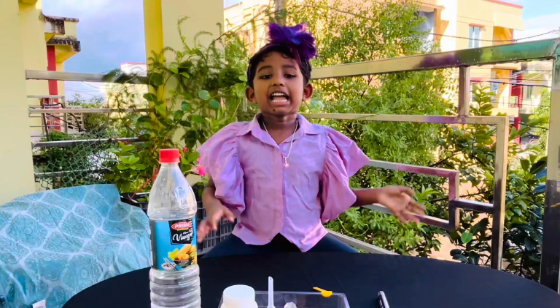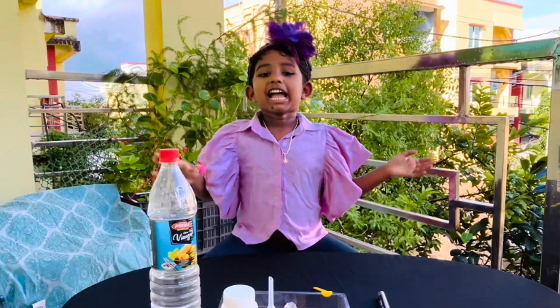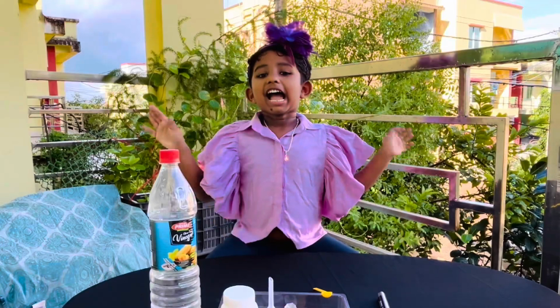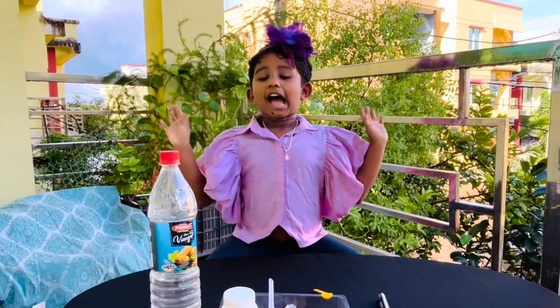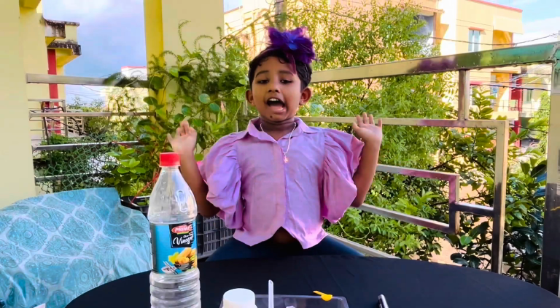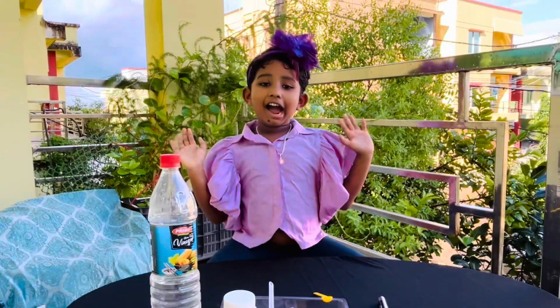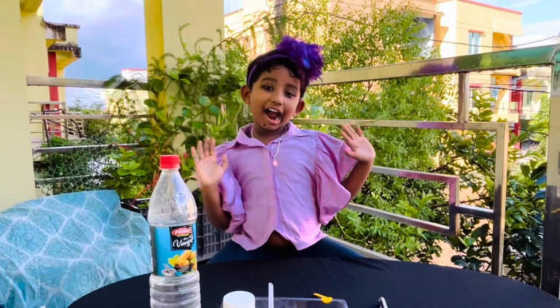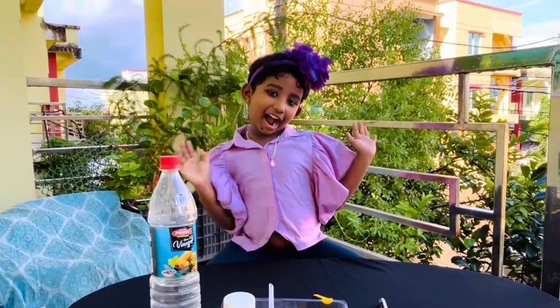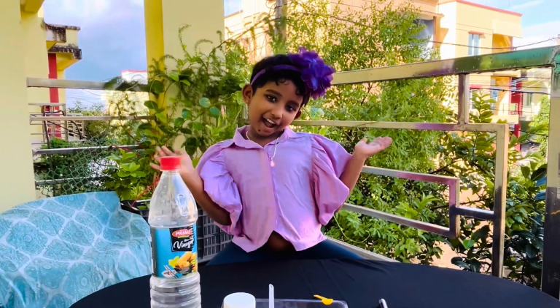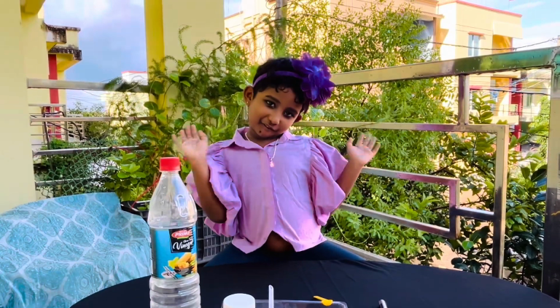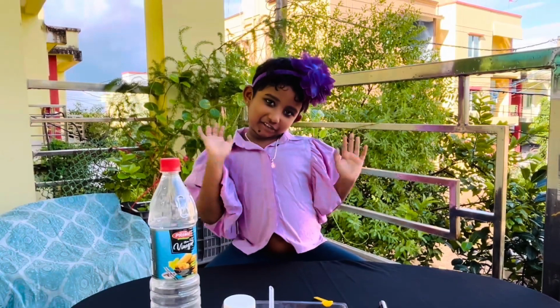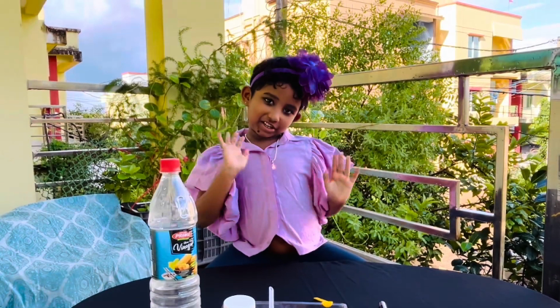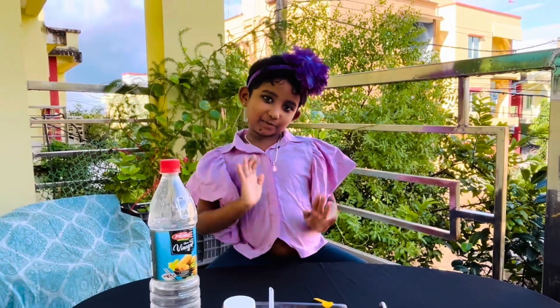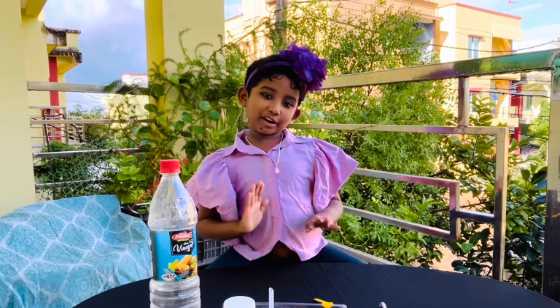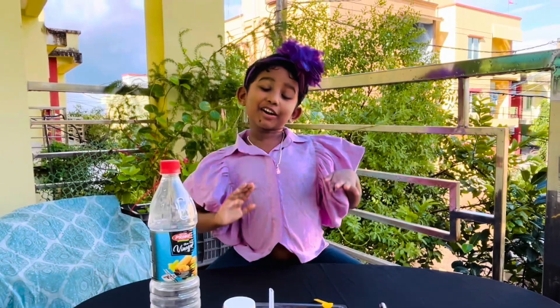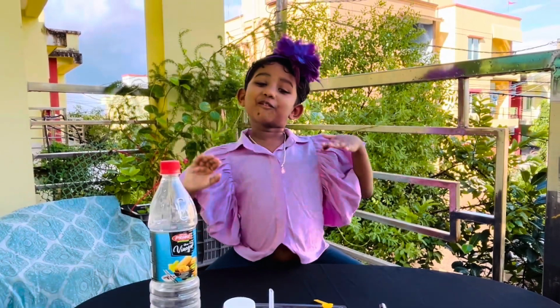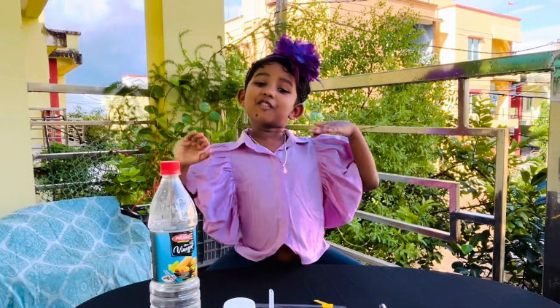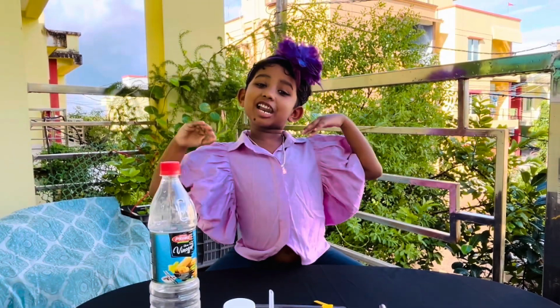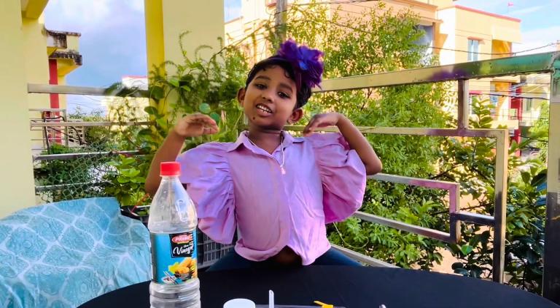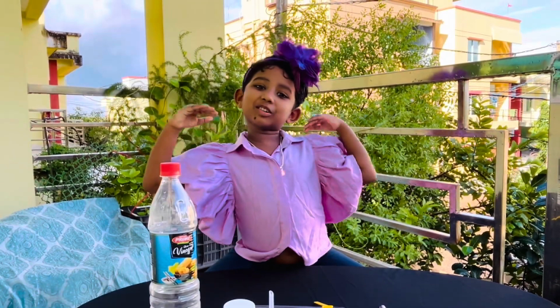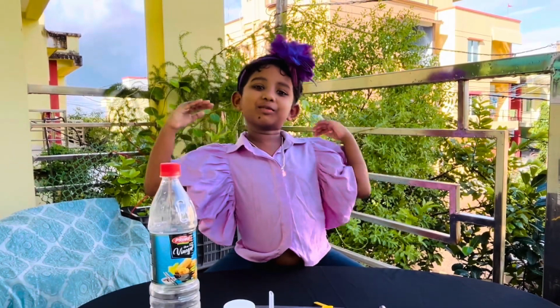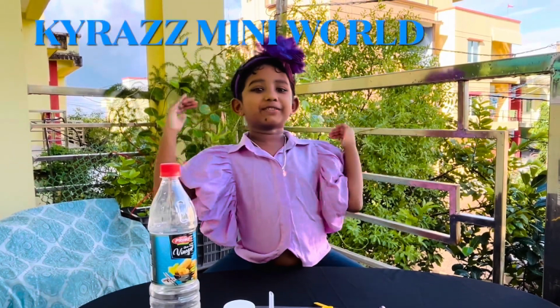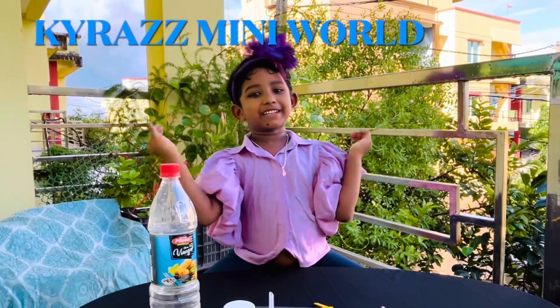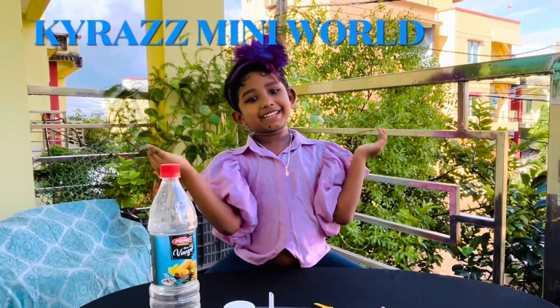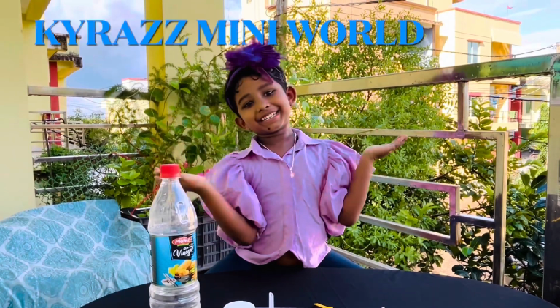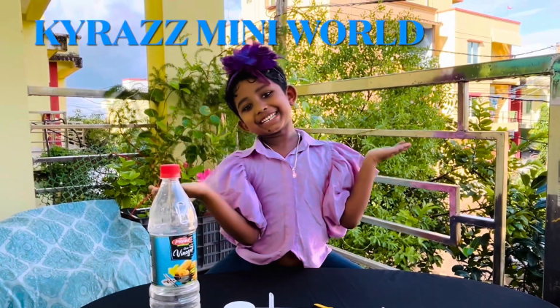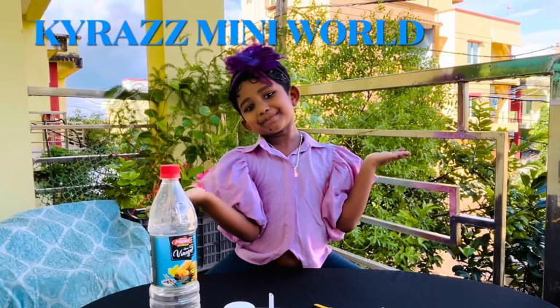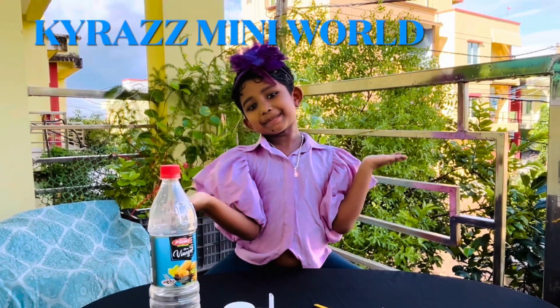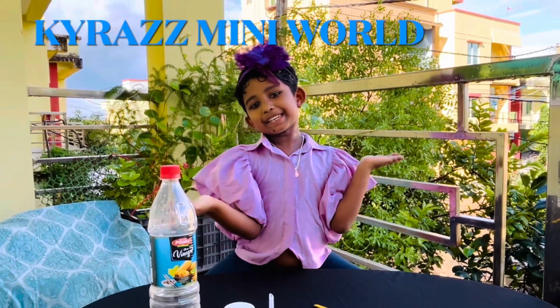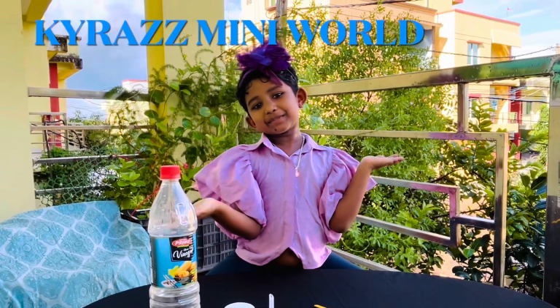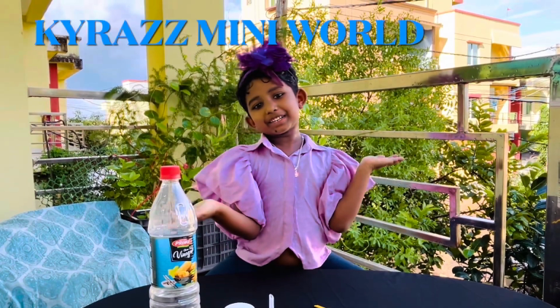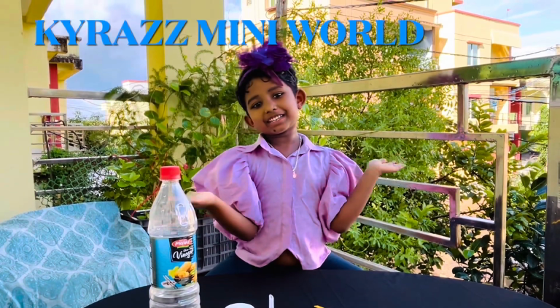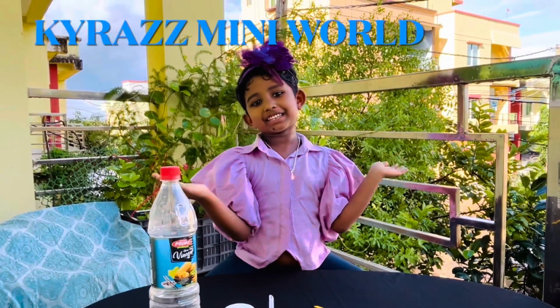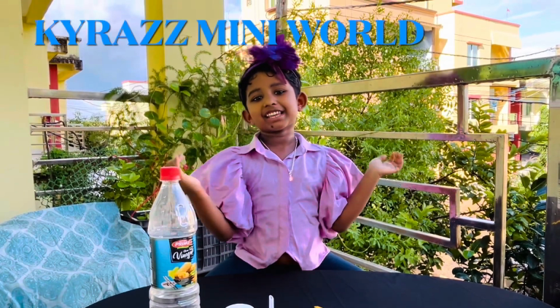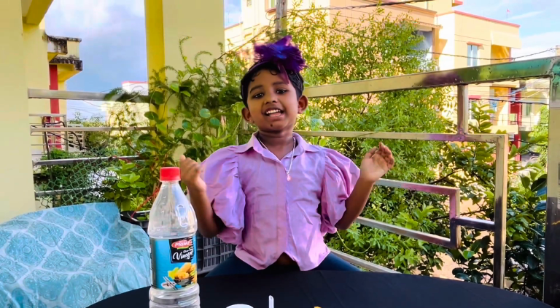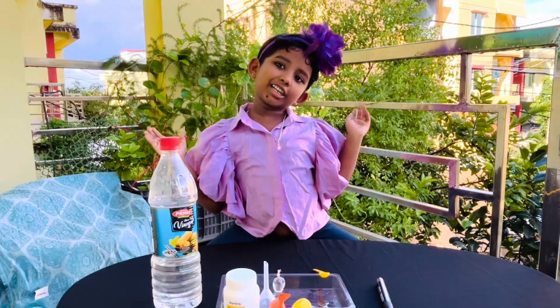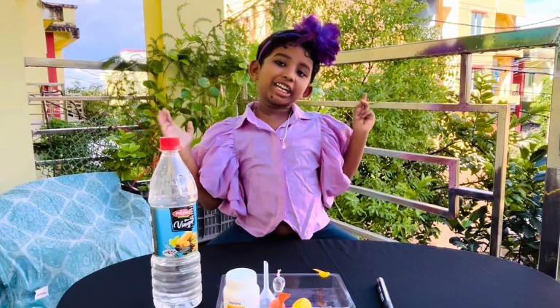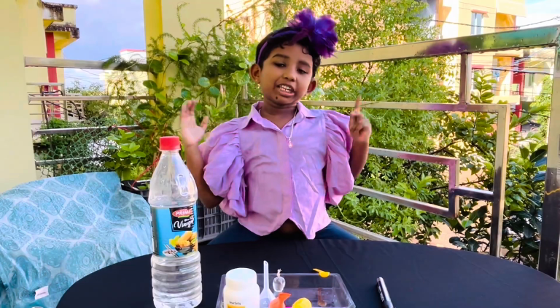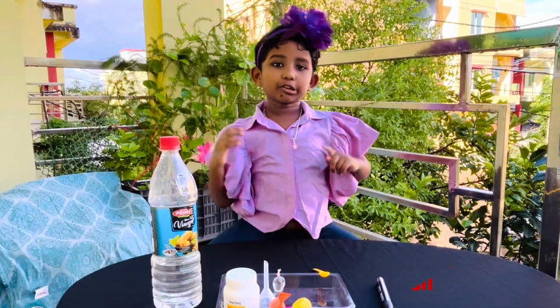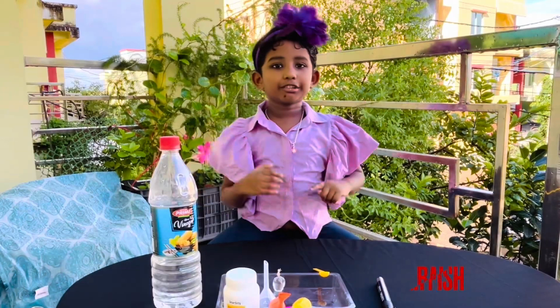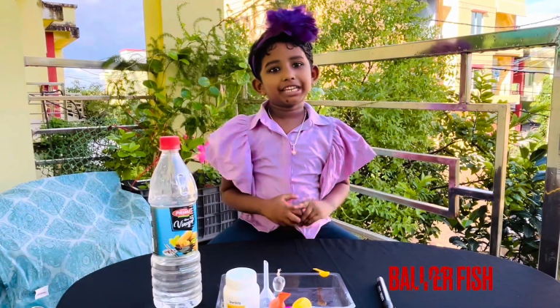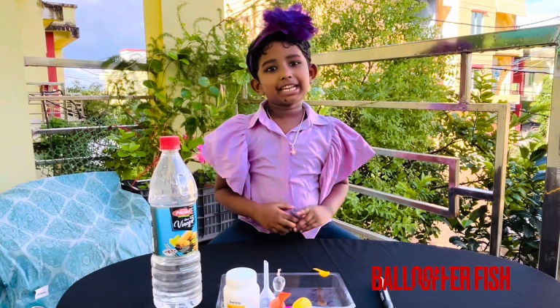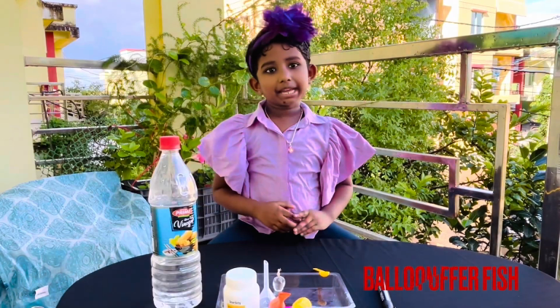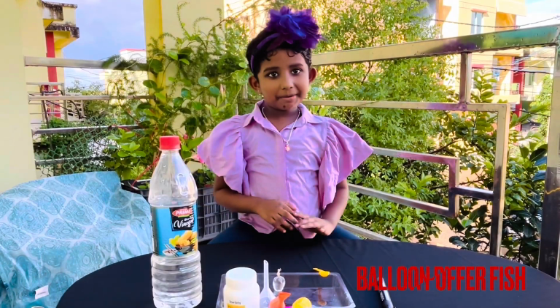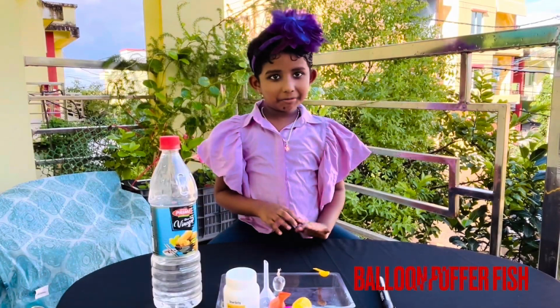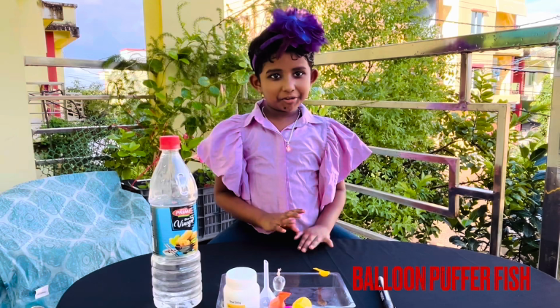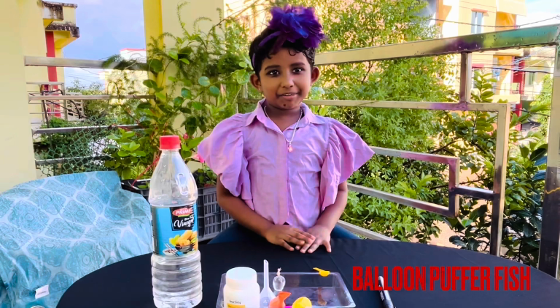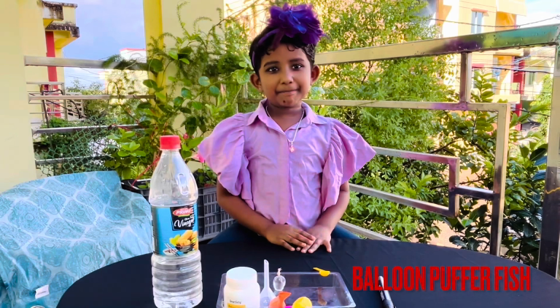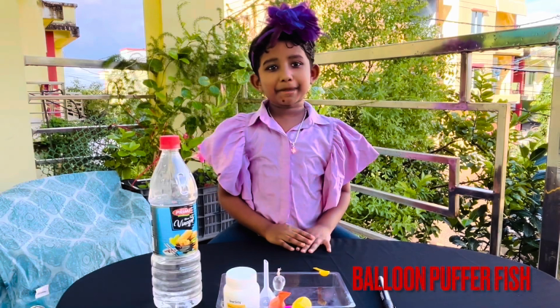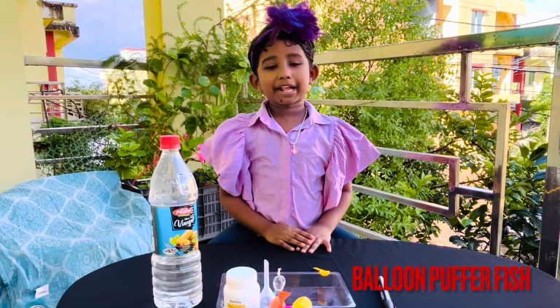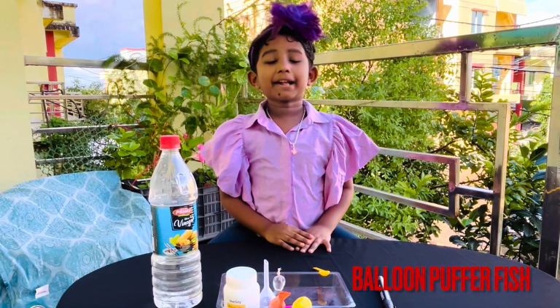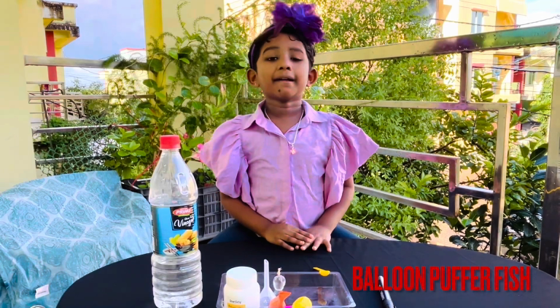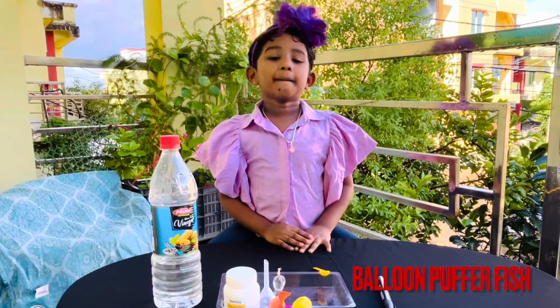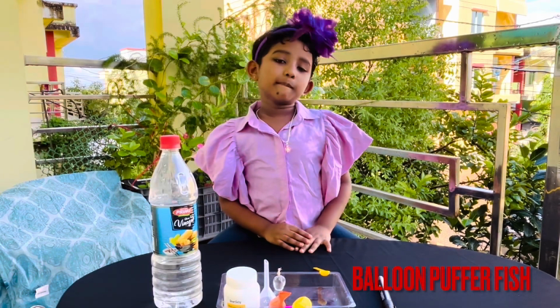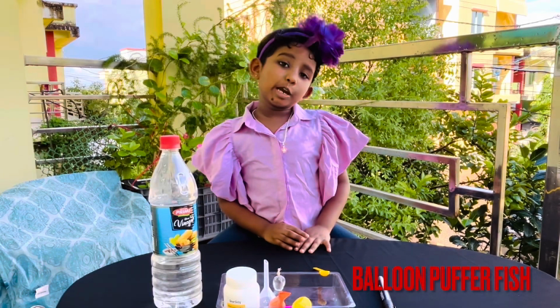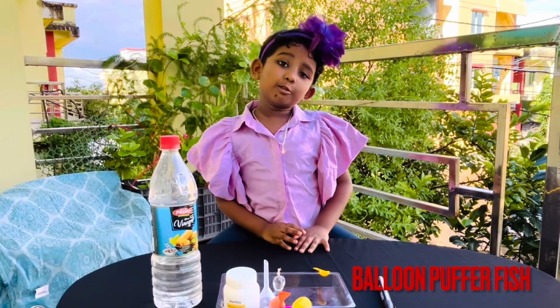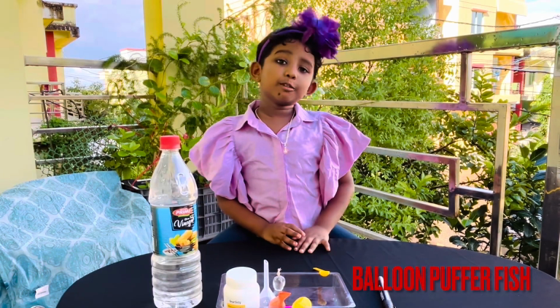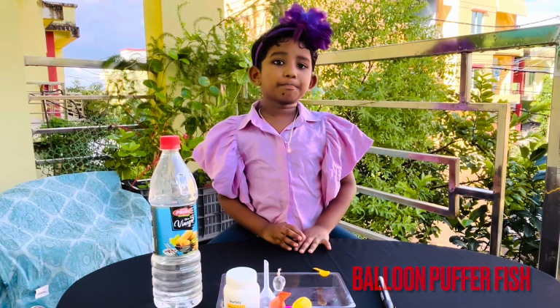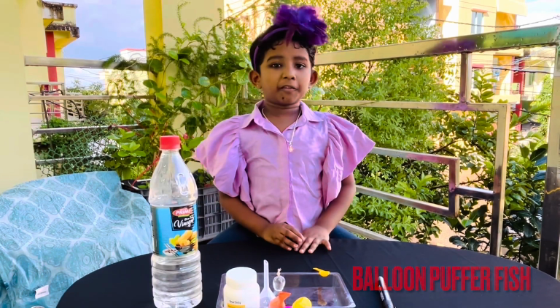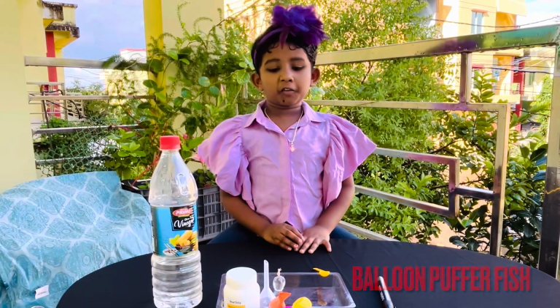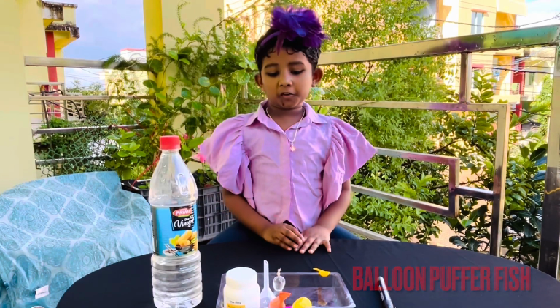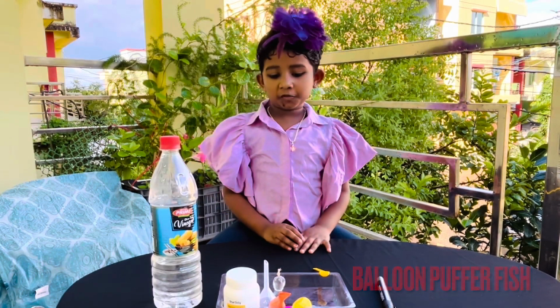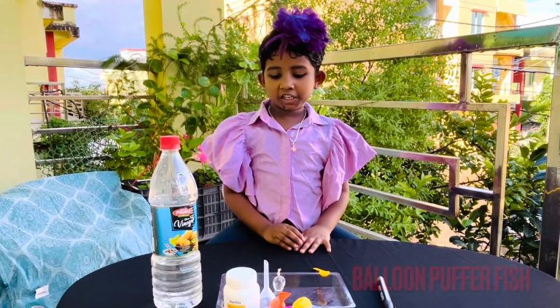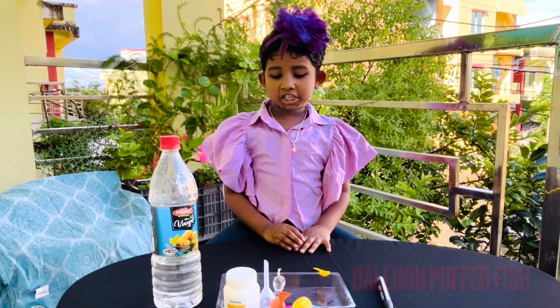Hi everyone, welcome to Kara's Mini Girls. Today I am going to make Balloon Powered Fish.